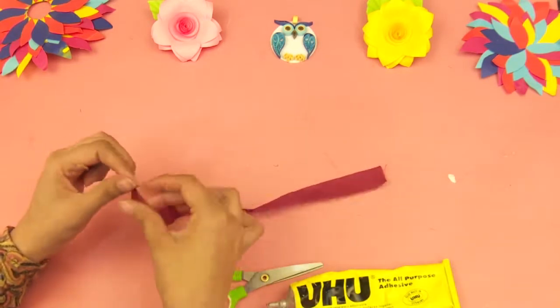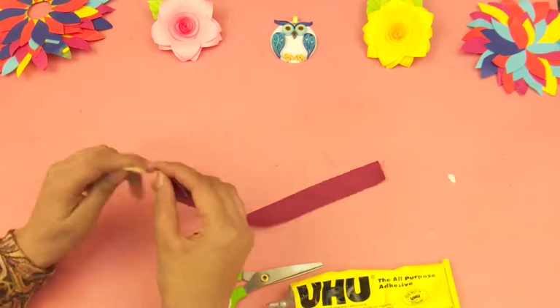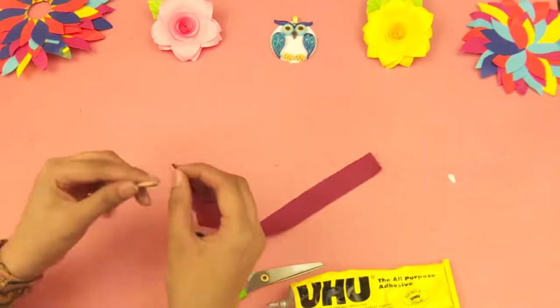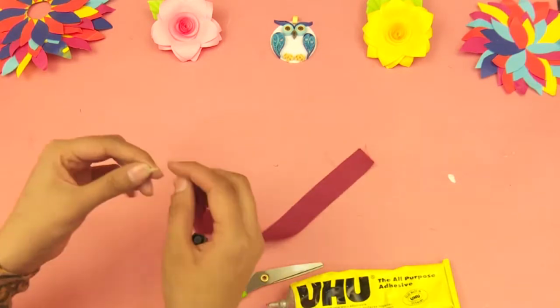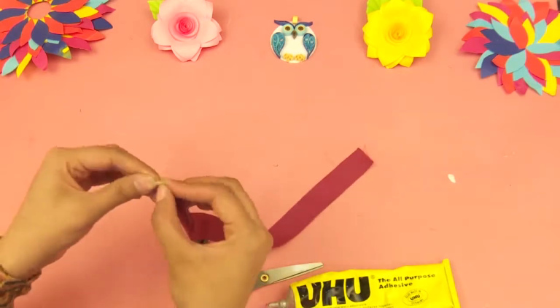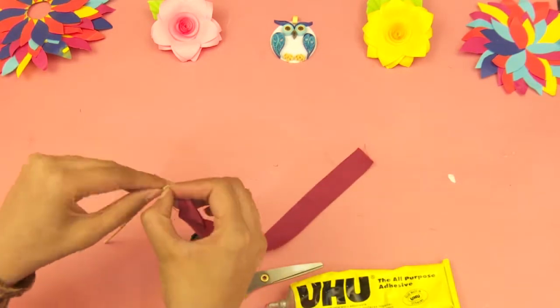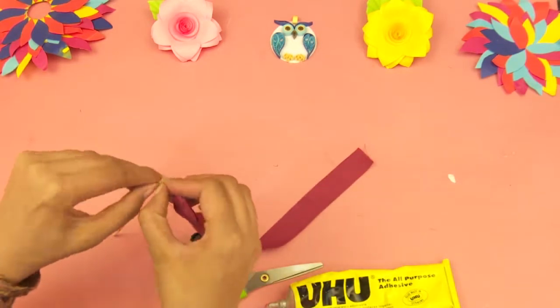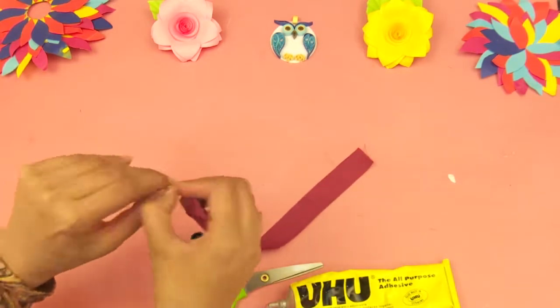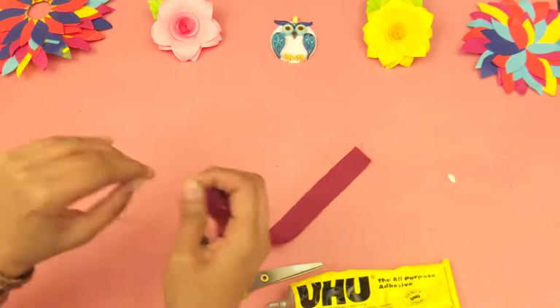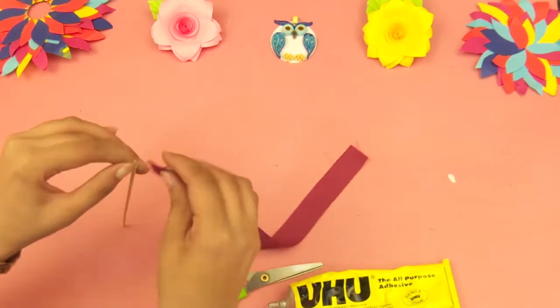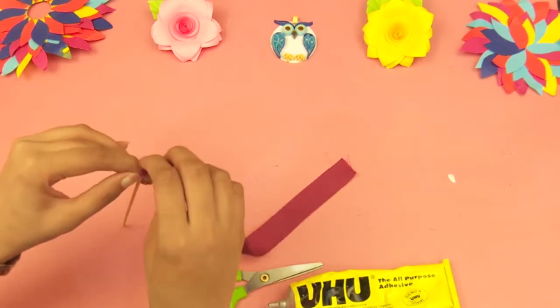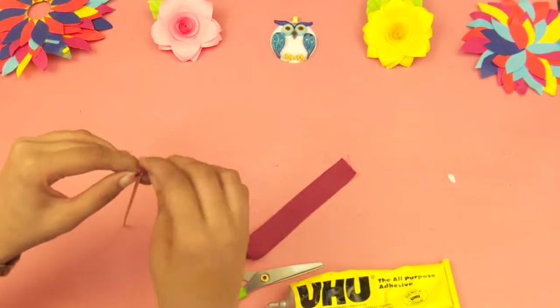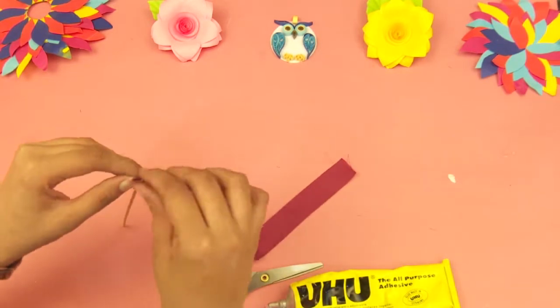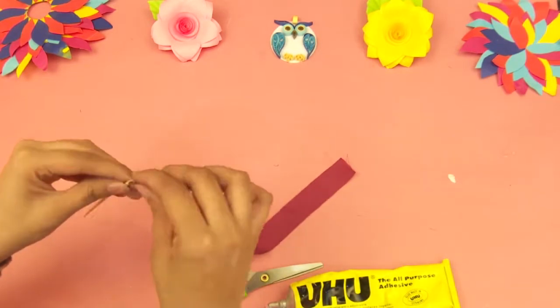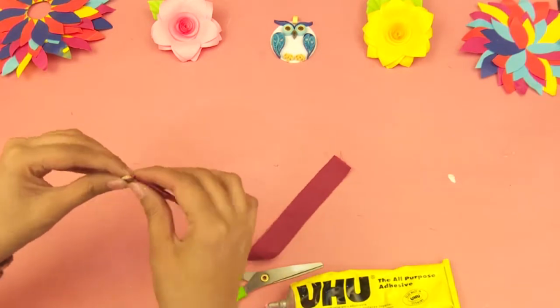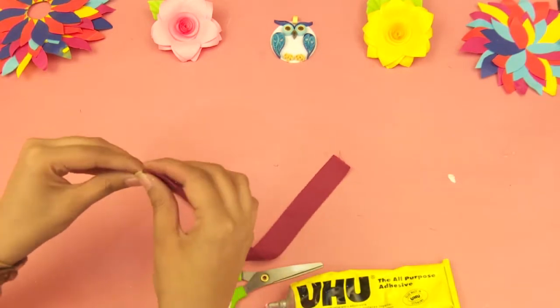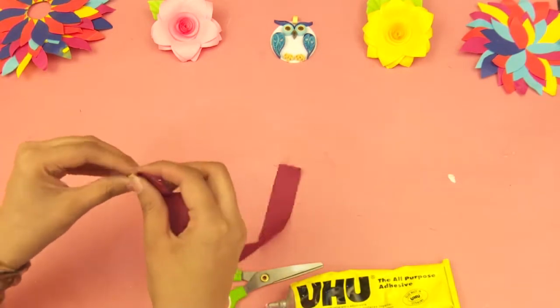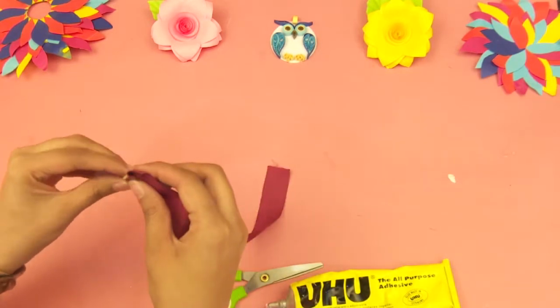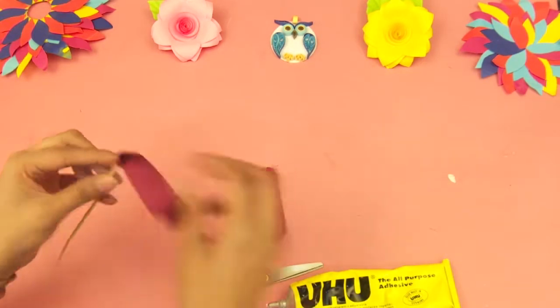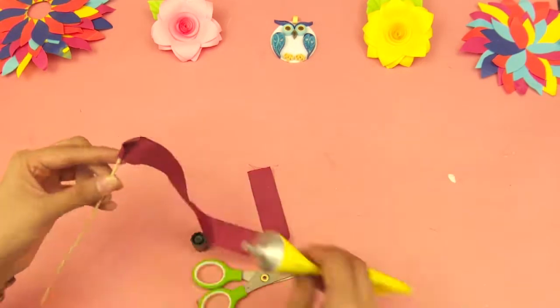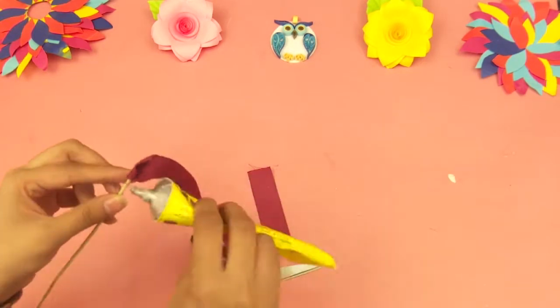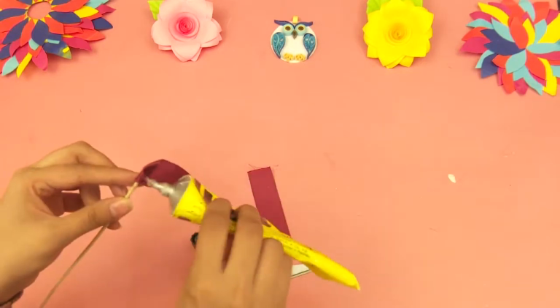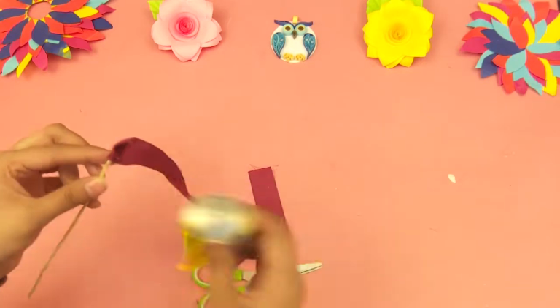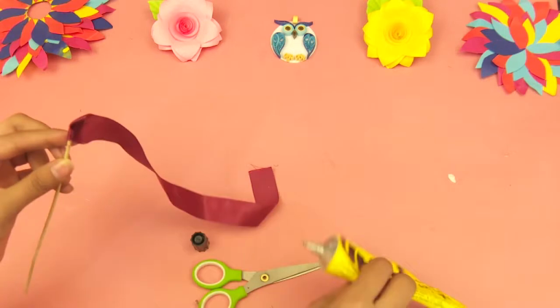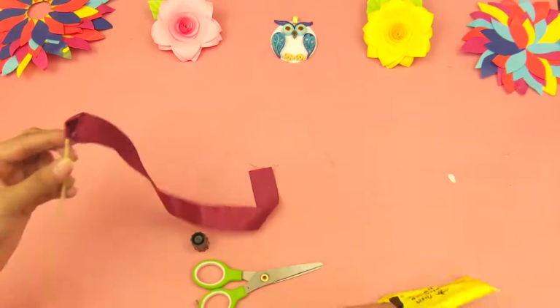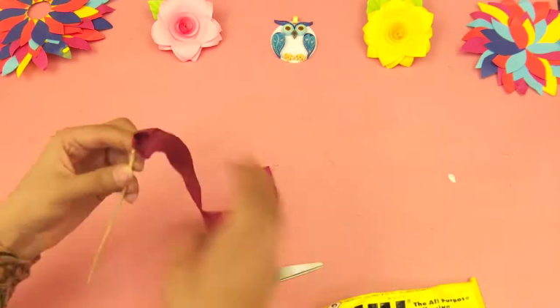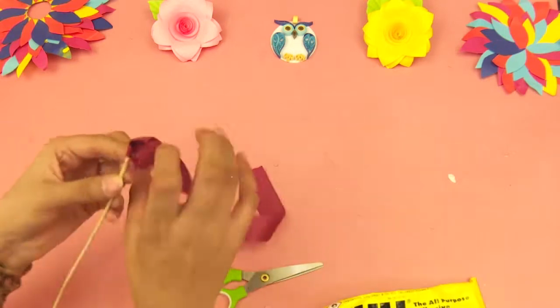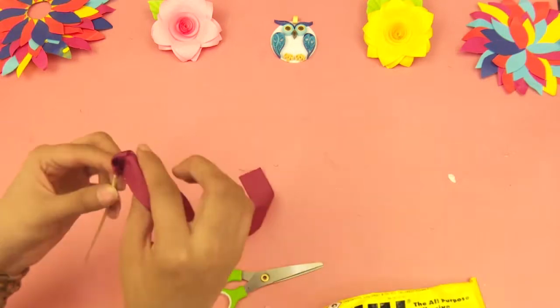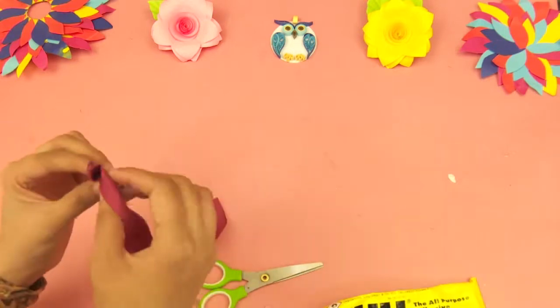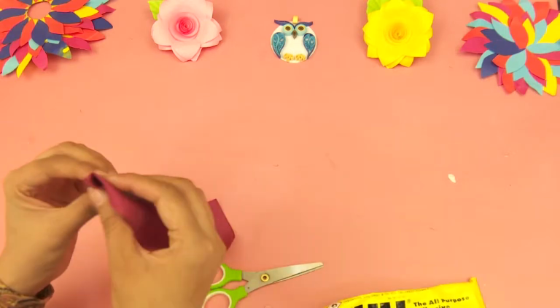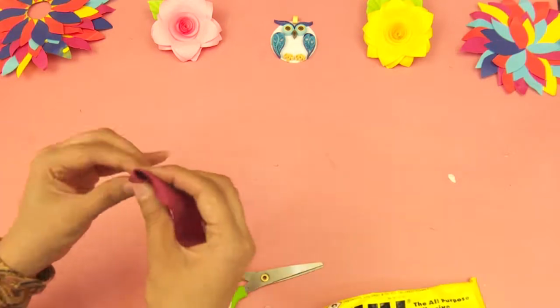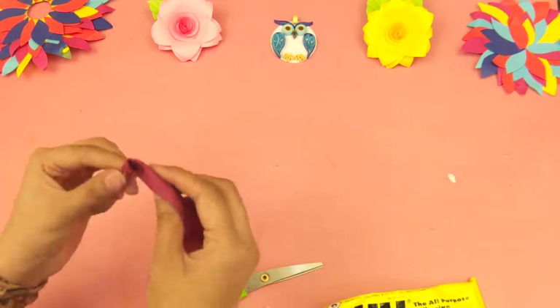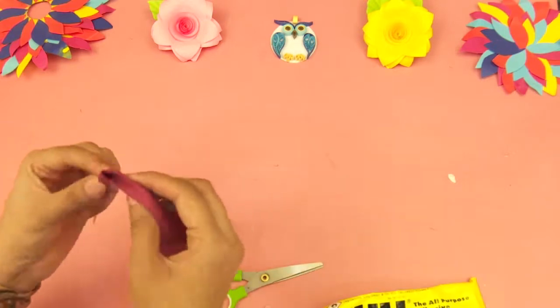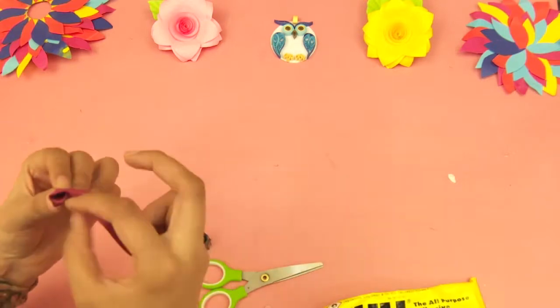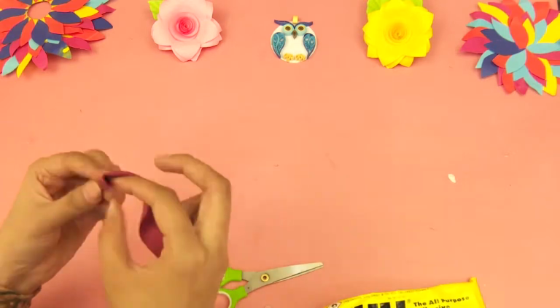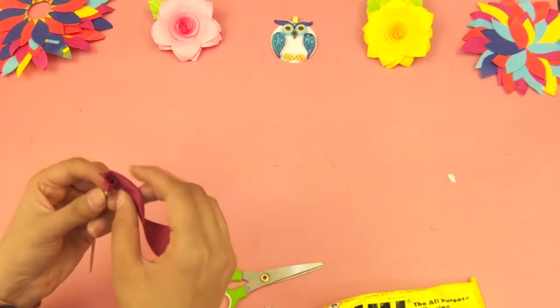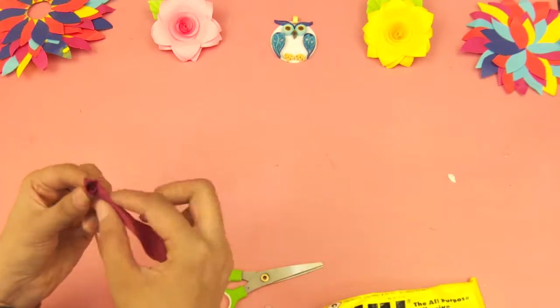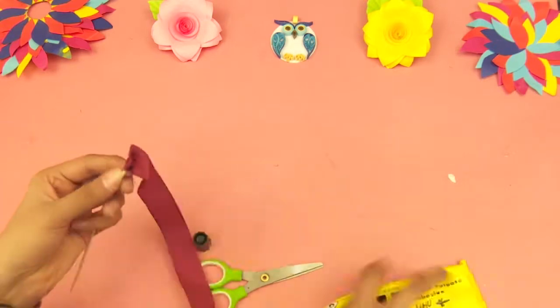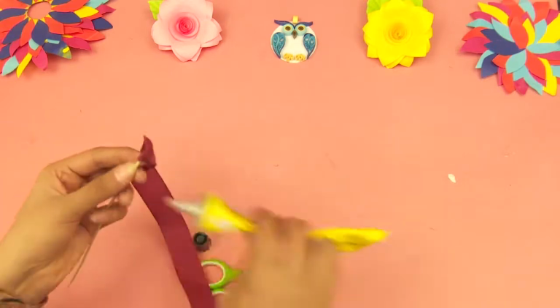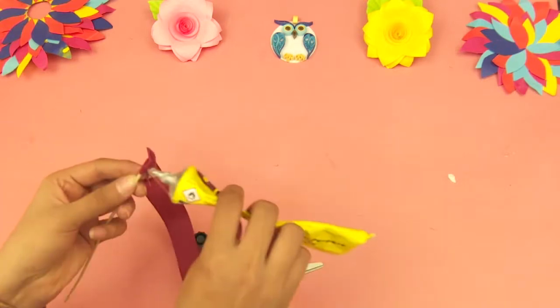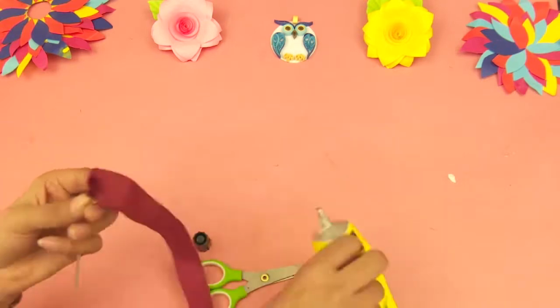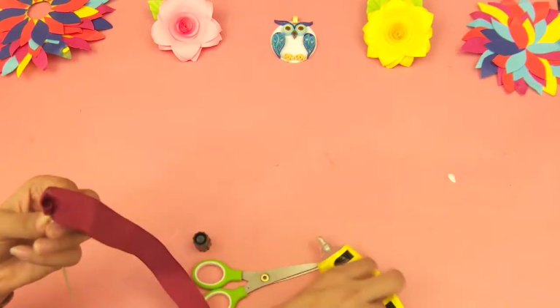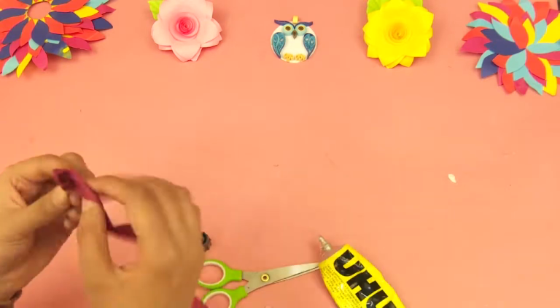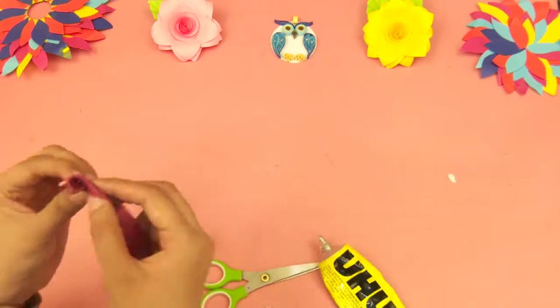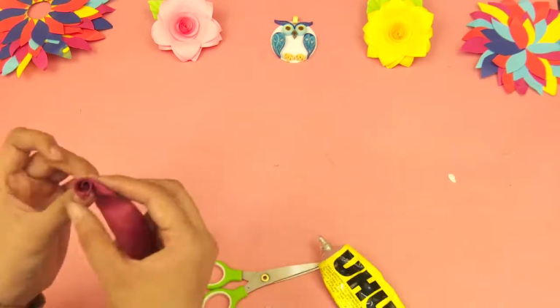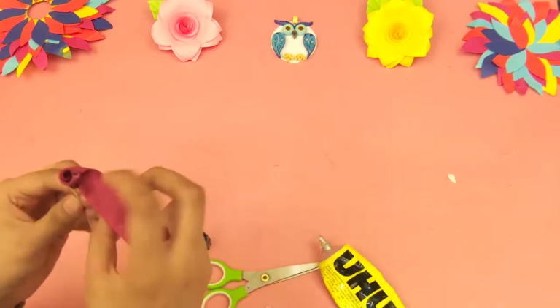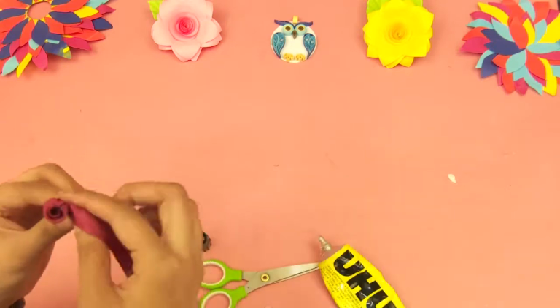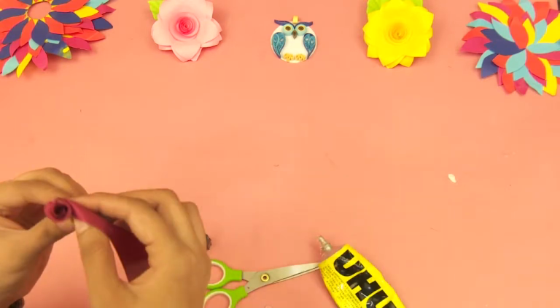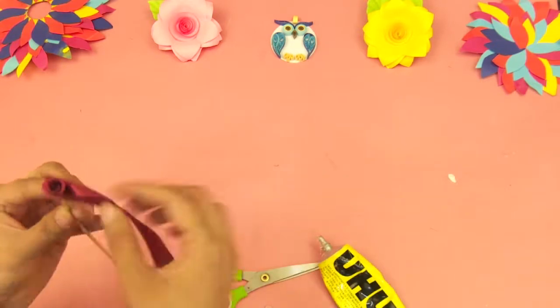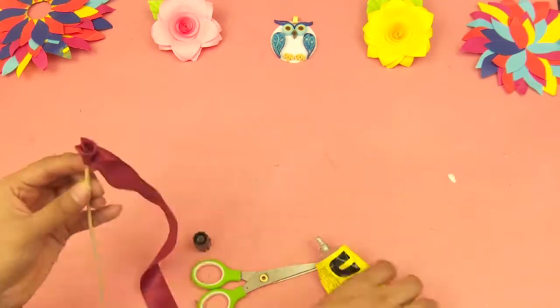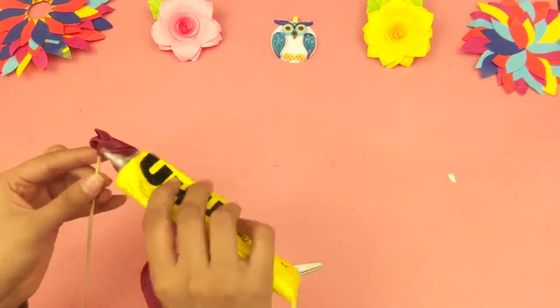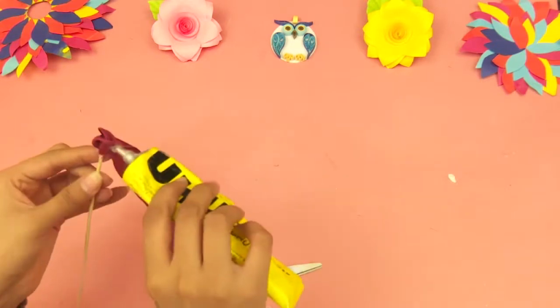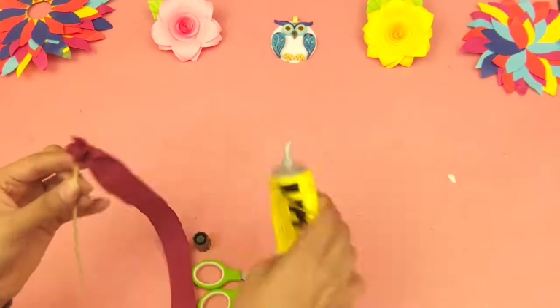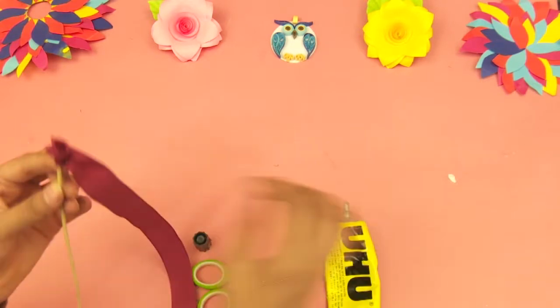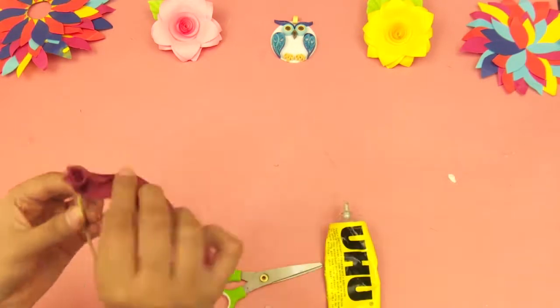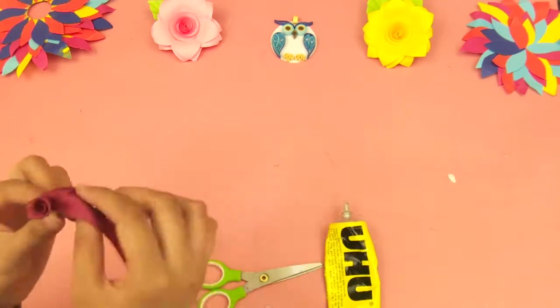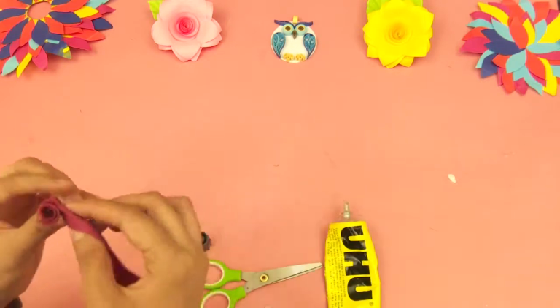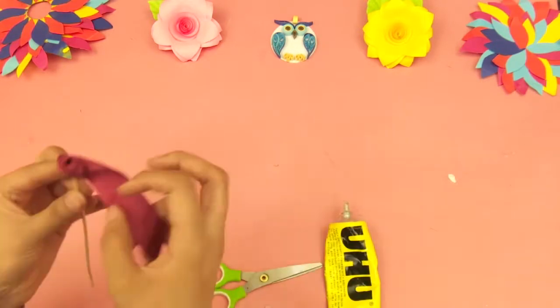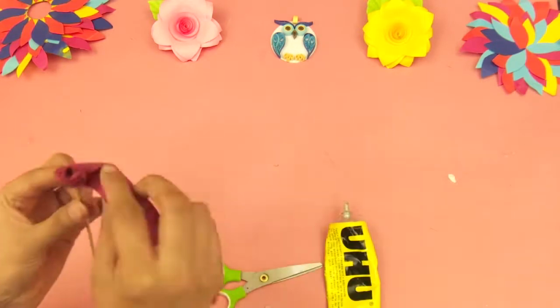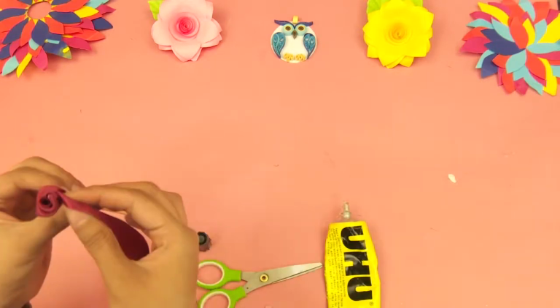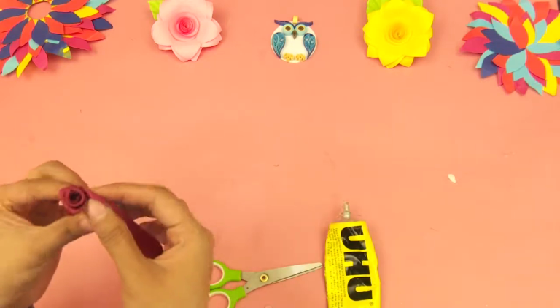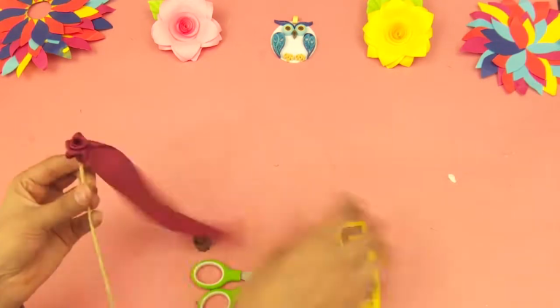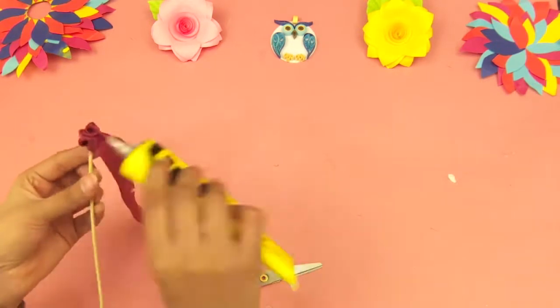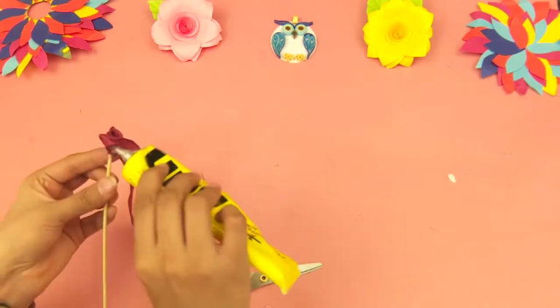First of all, apply glue on the tip of the velvet clothing and roll it over the wooden stick and give it a flower shape.